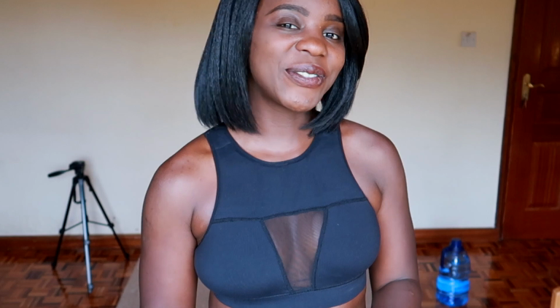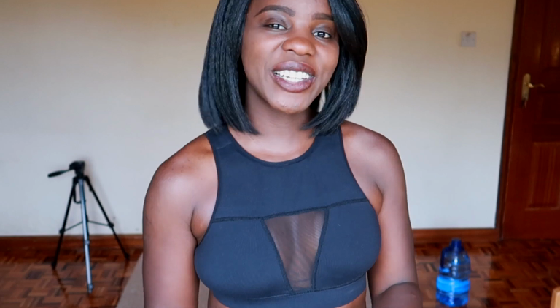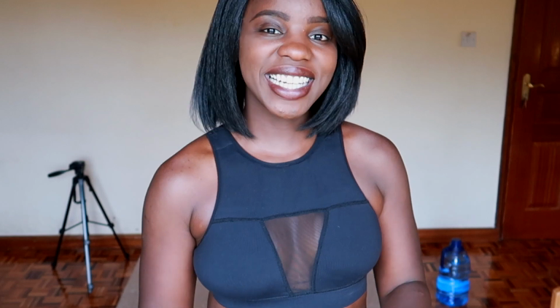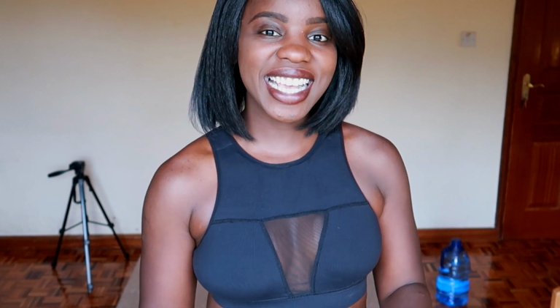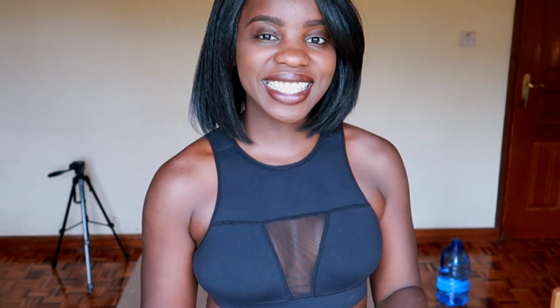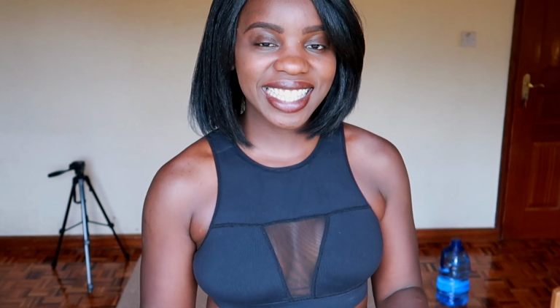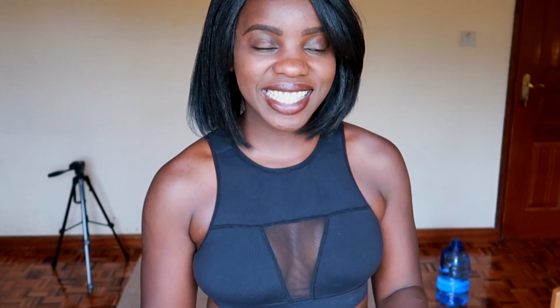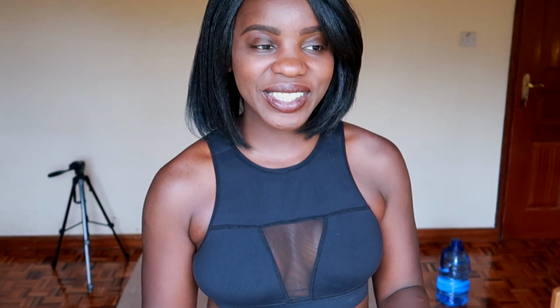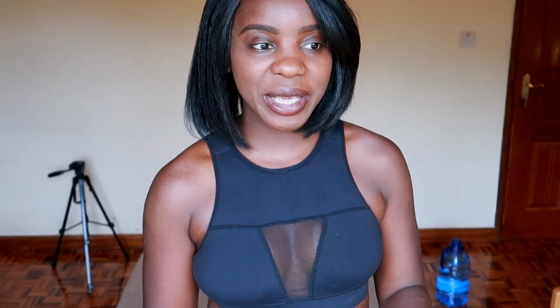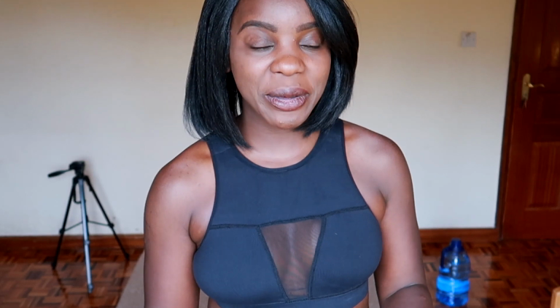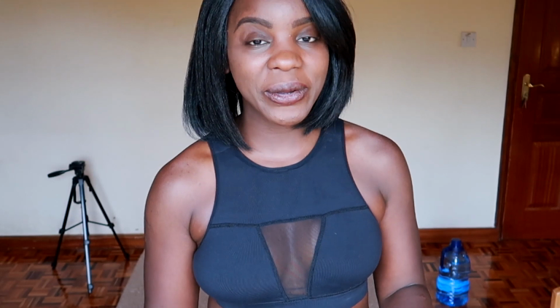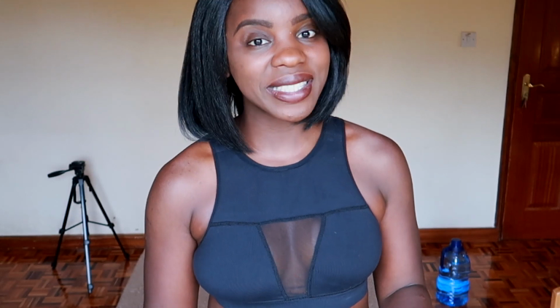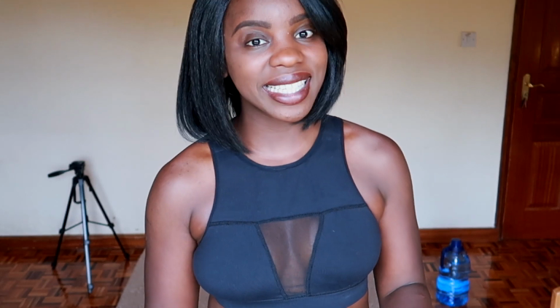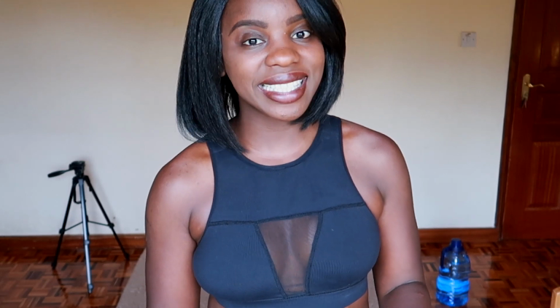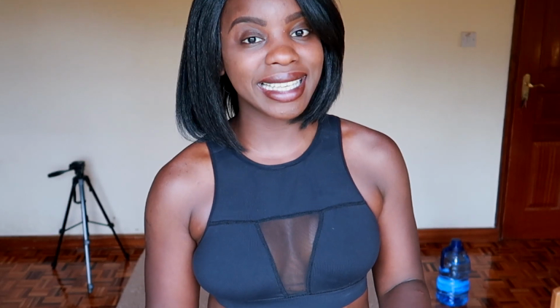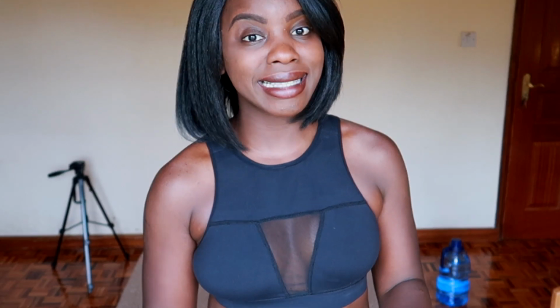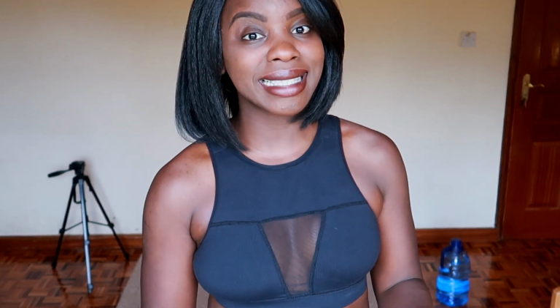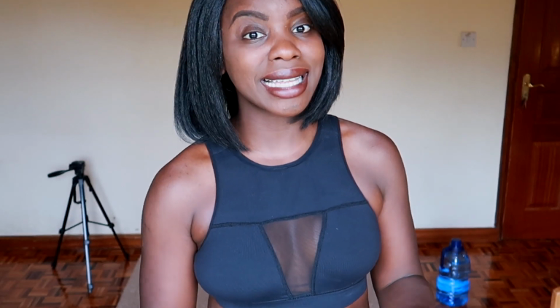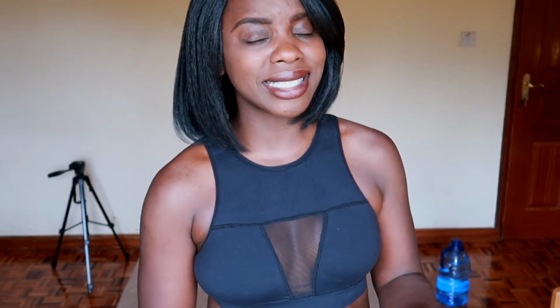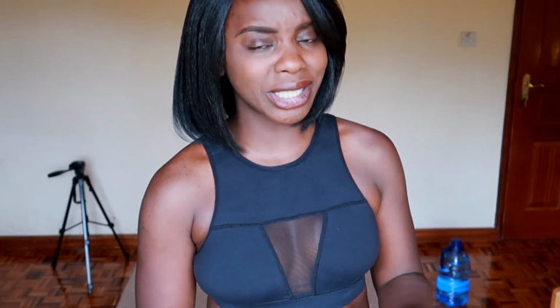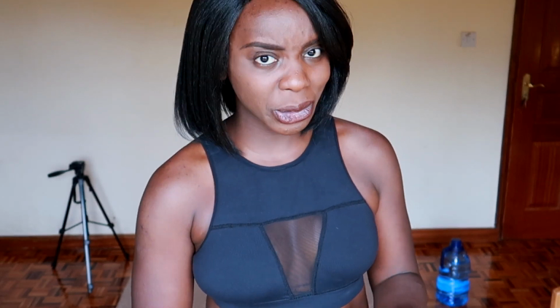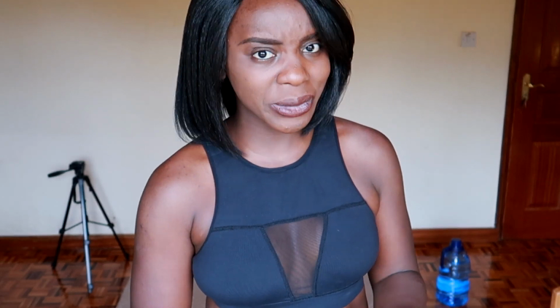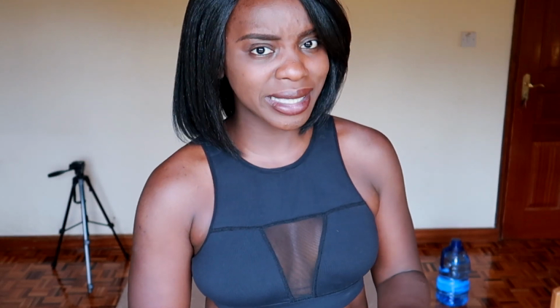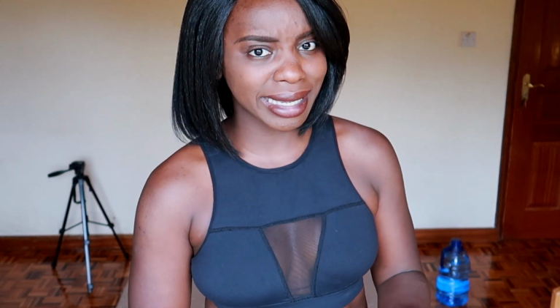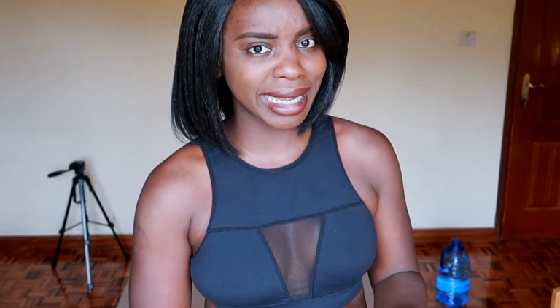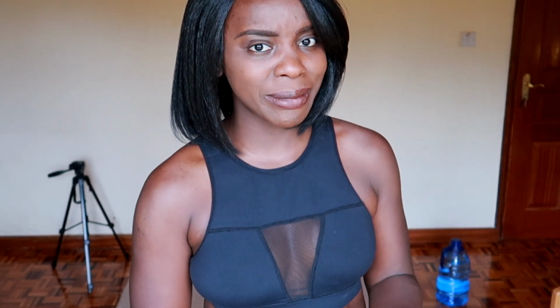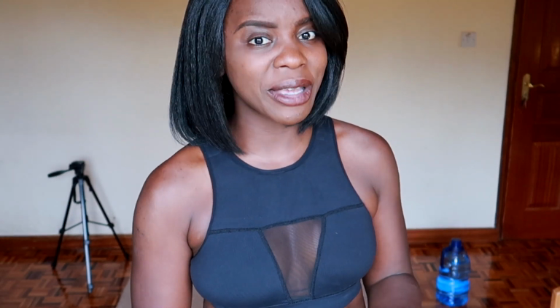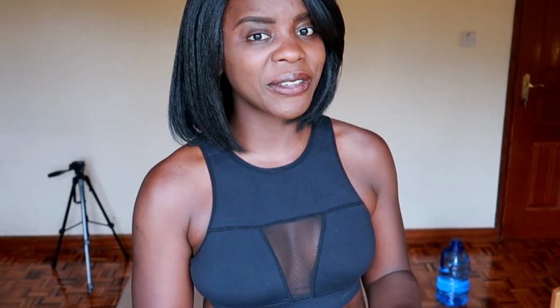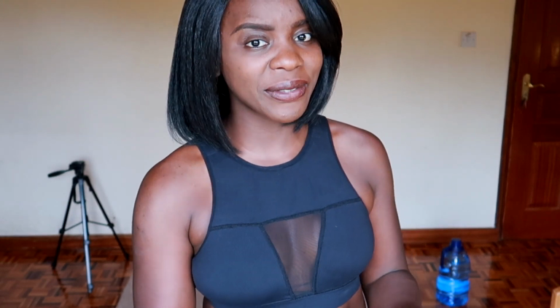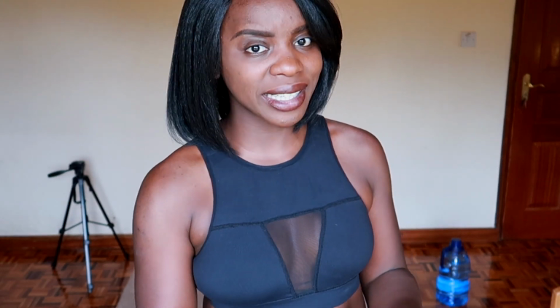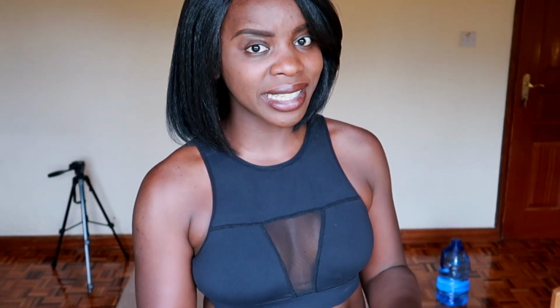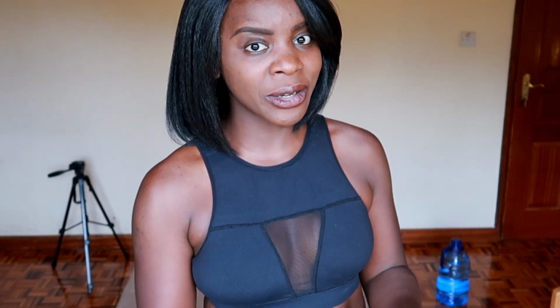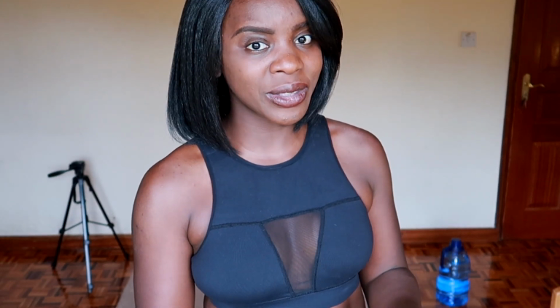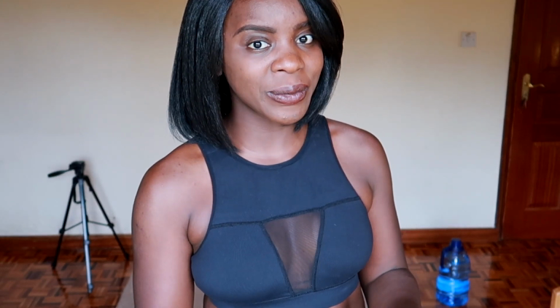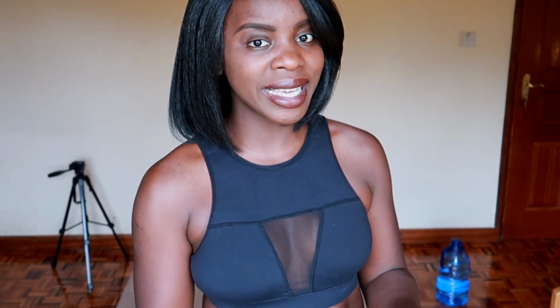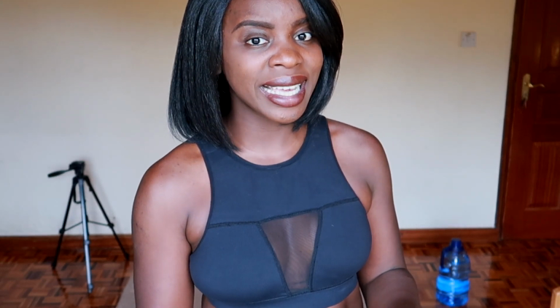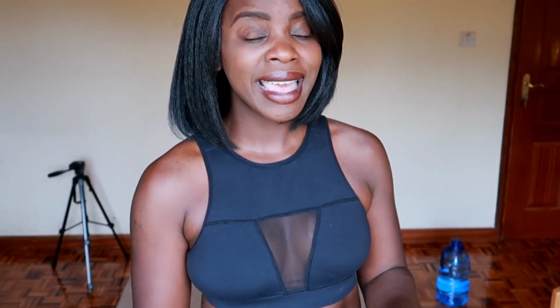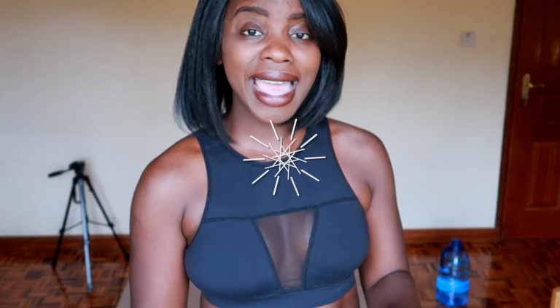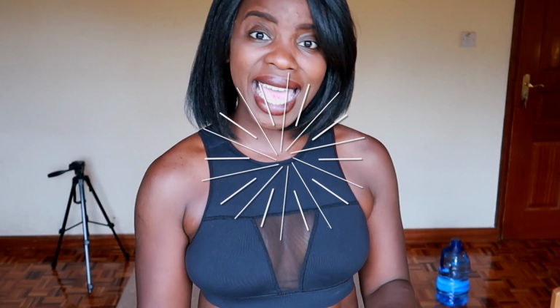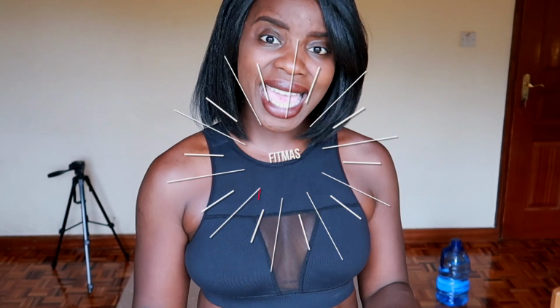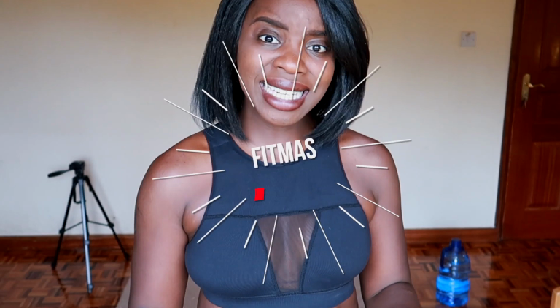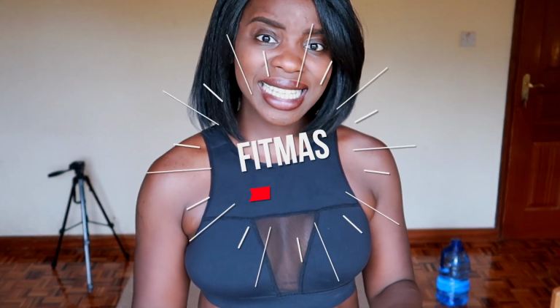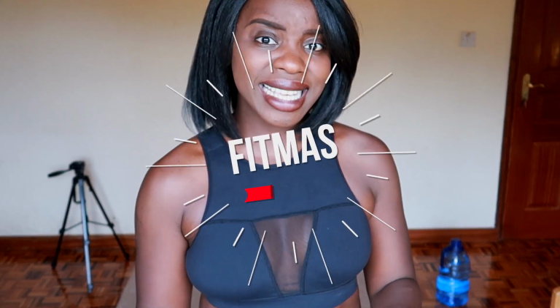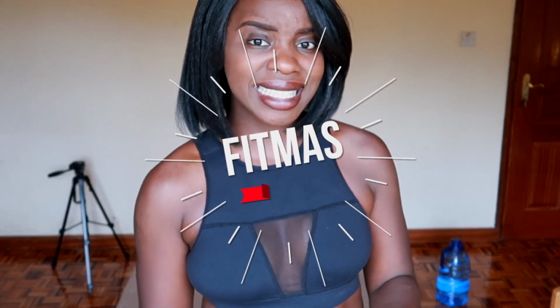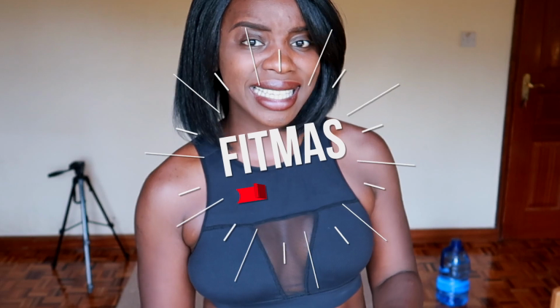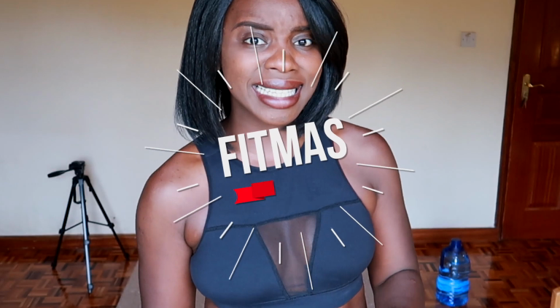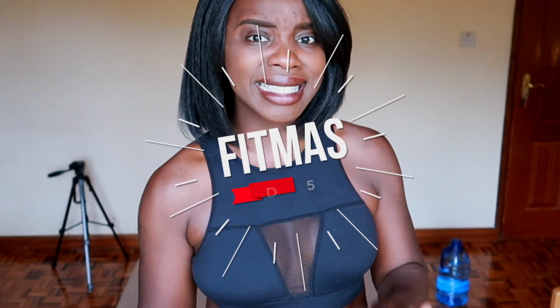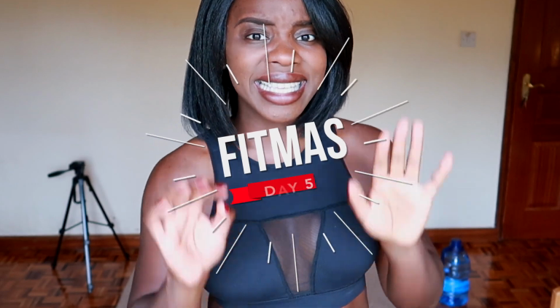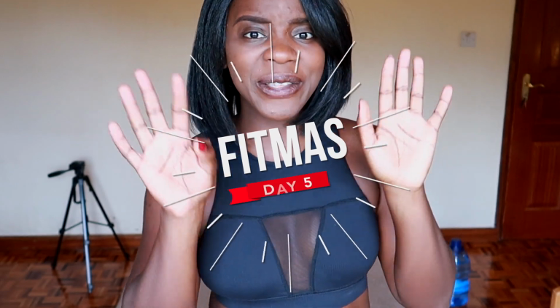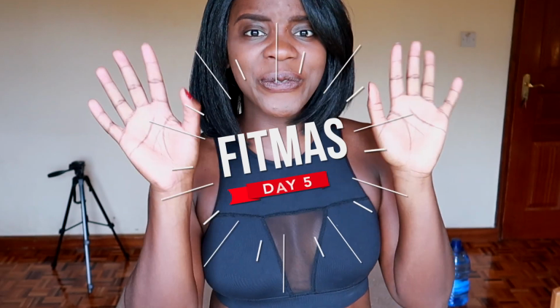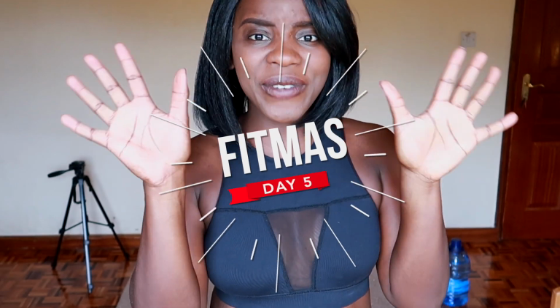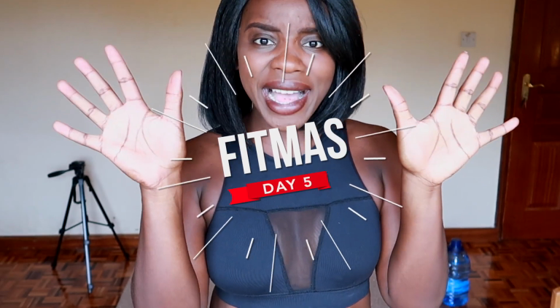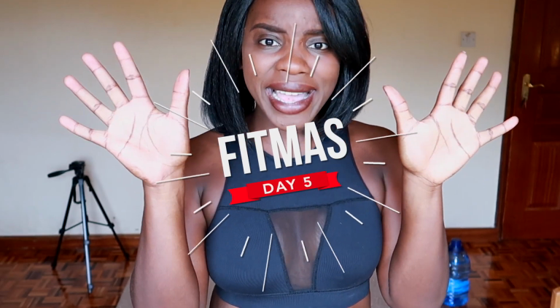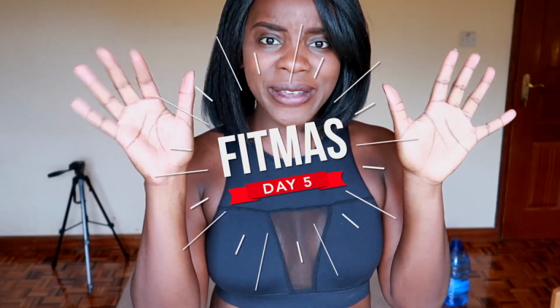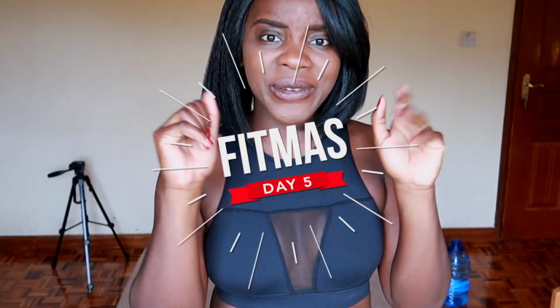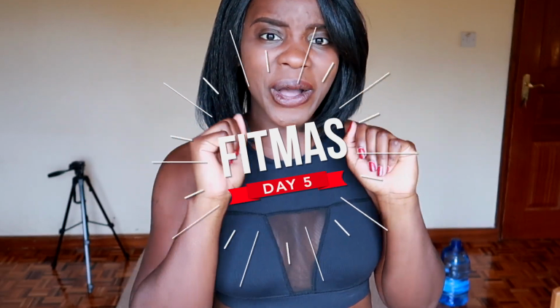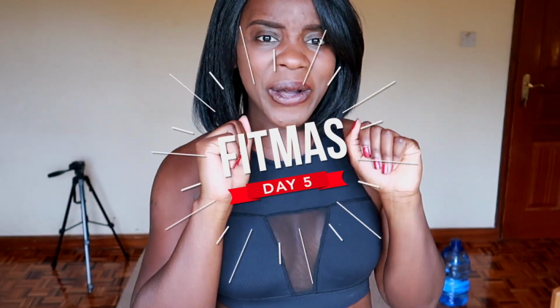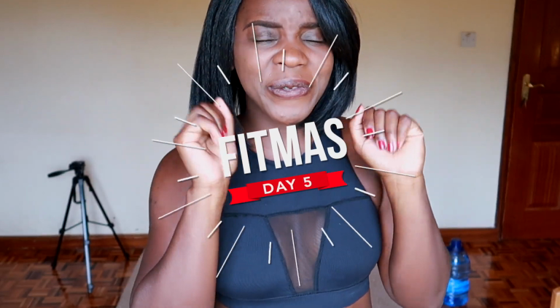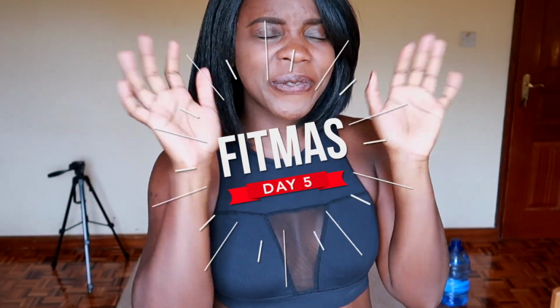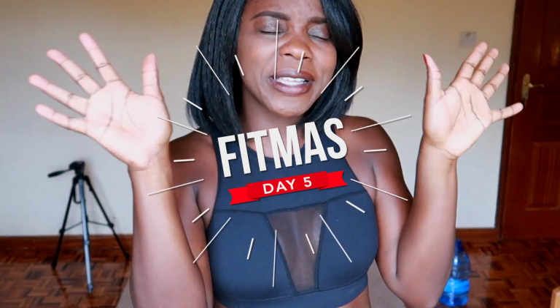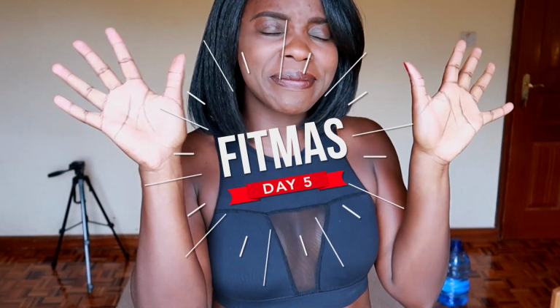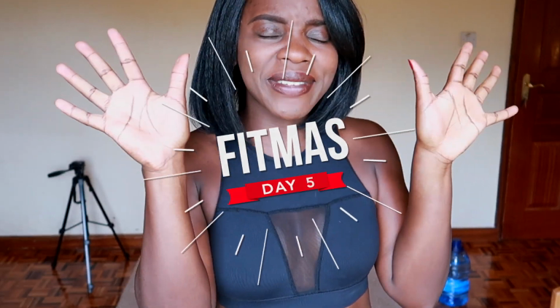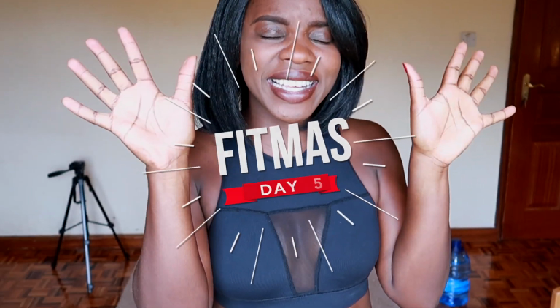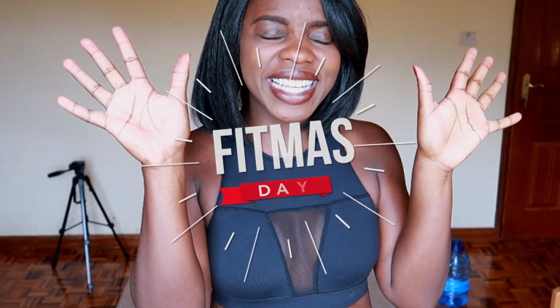I'm really excited today because it is a Tuesday, my favorite day of the week, and it is day 5 of Fitmas!